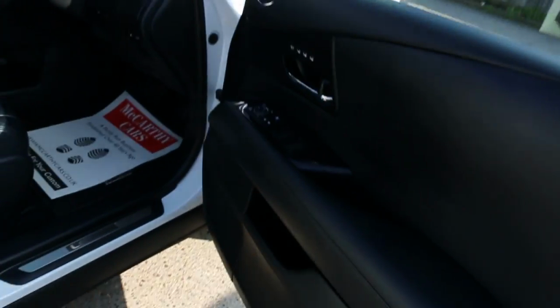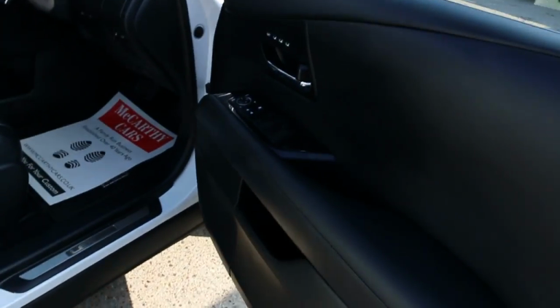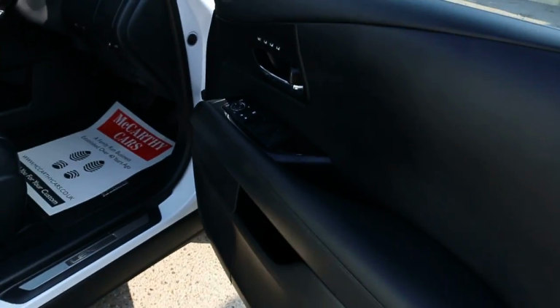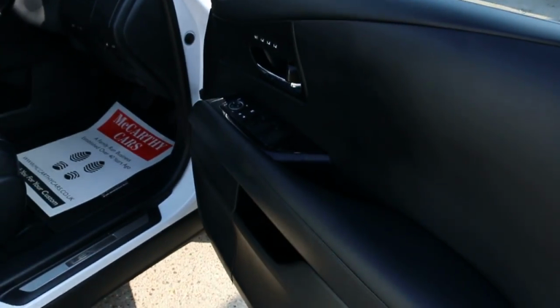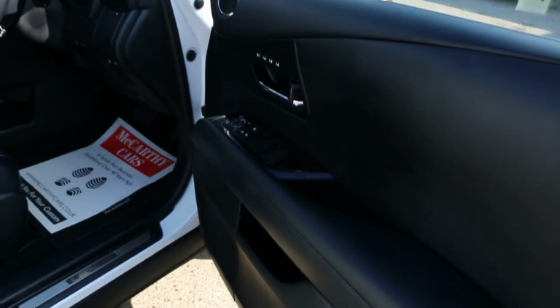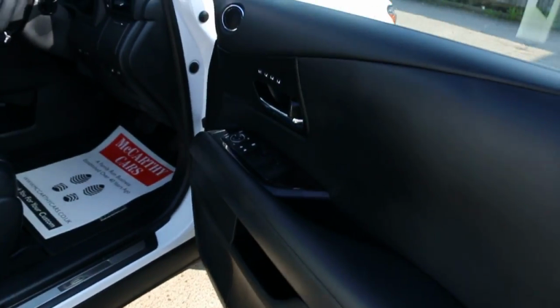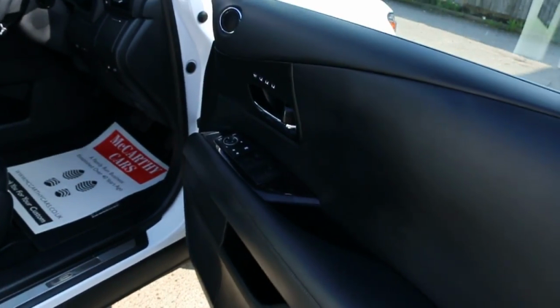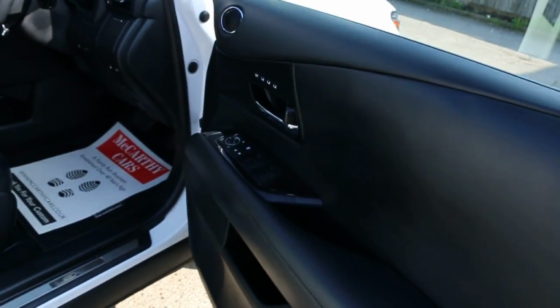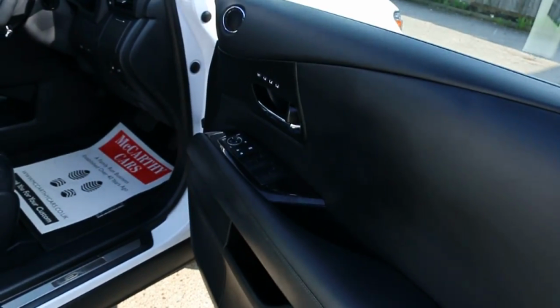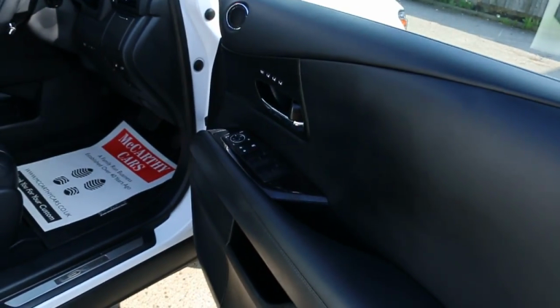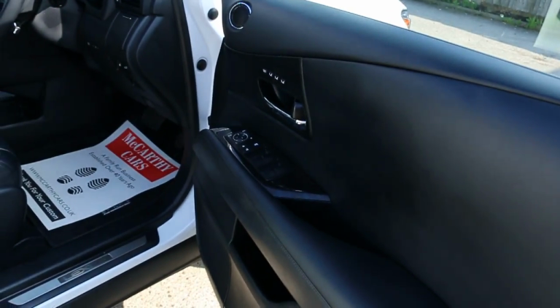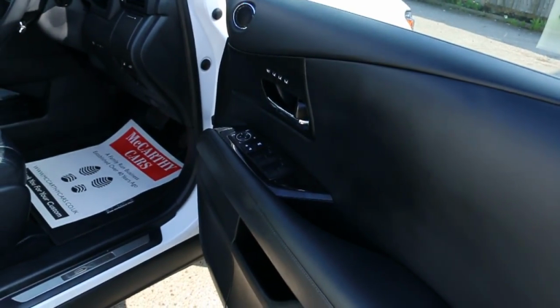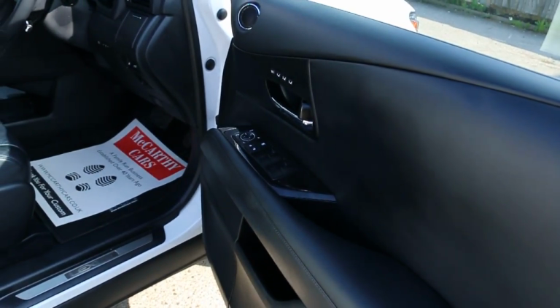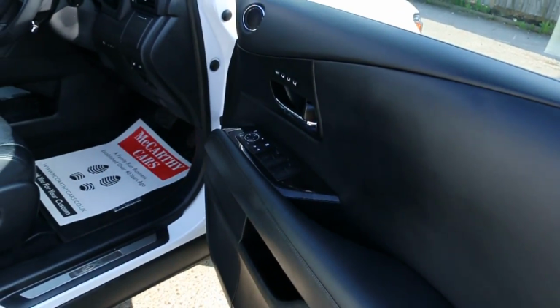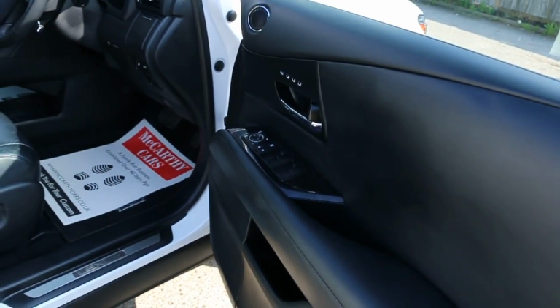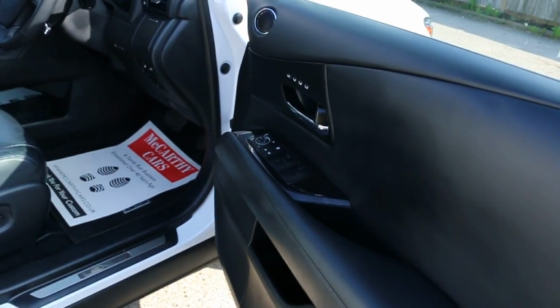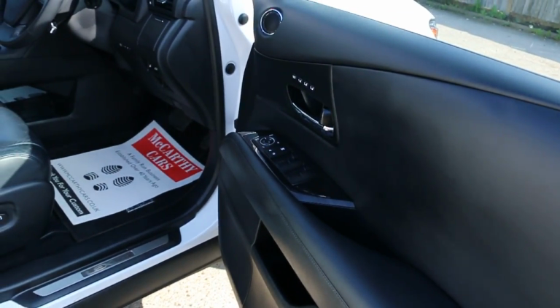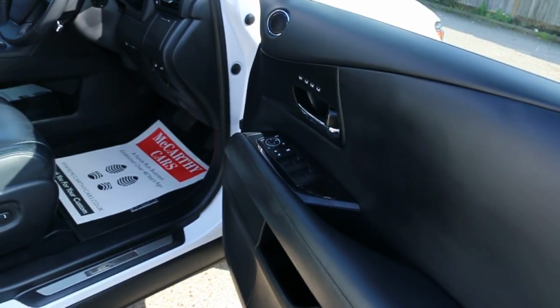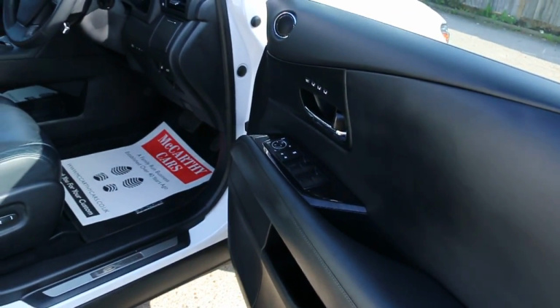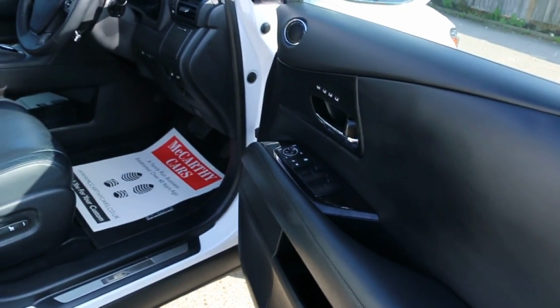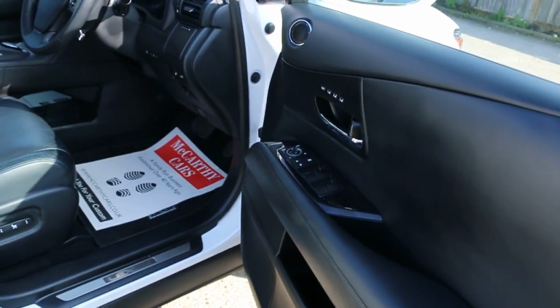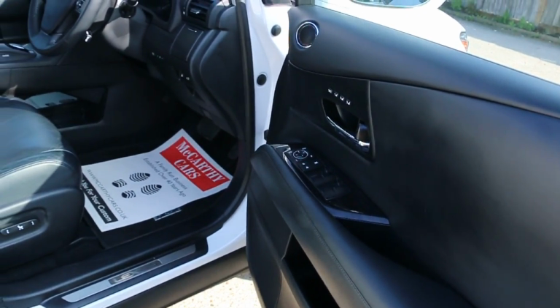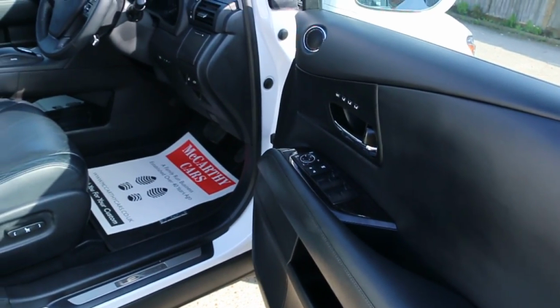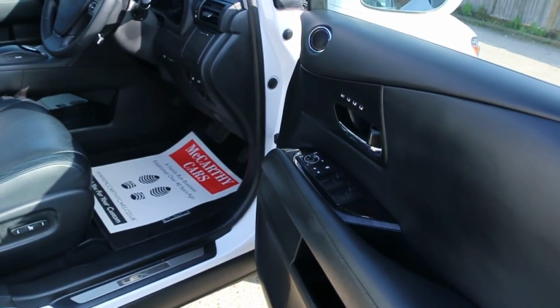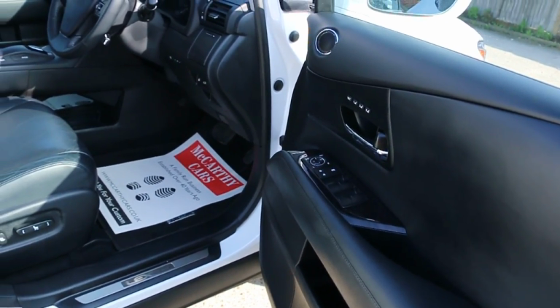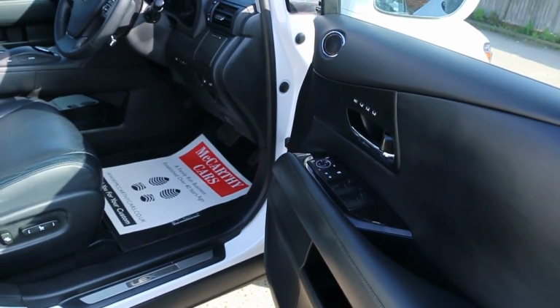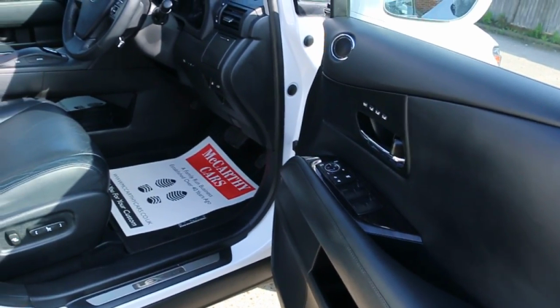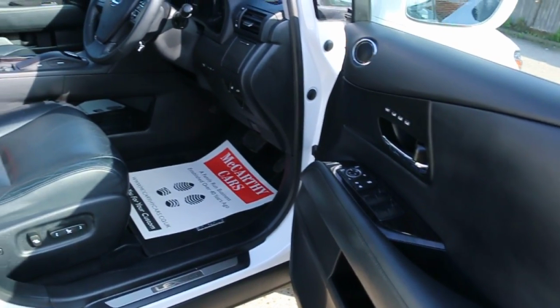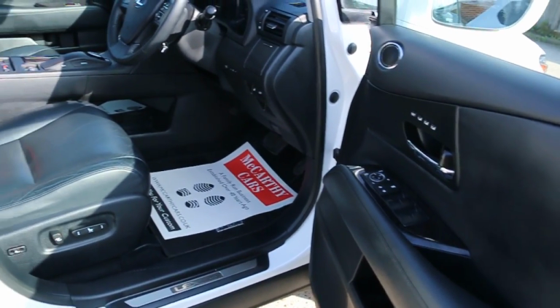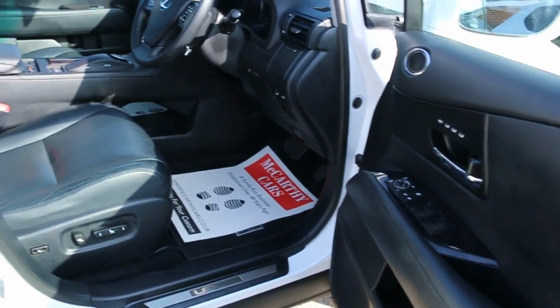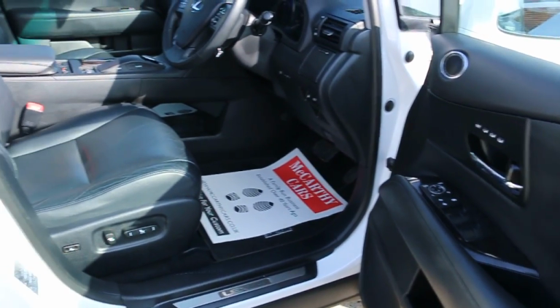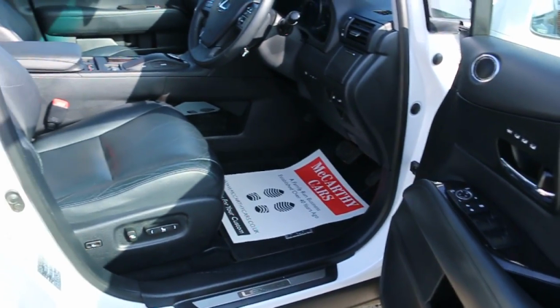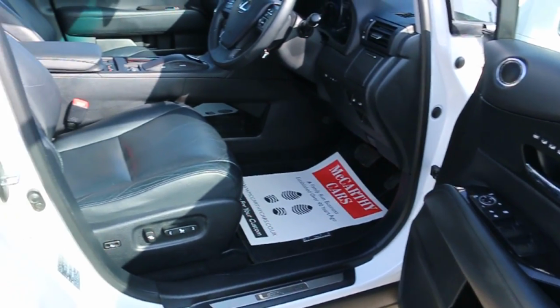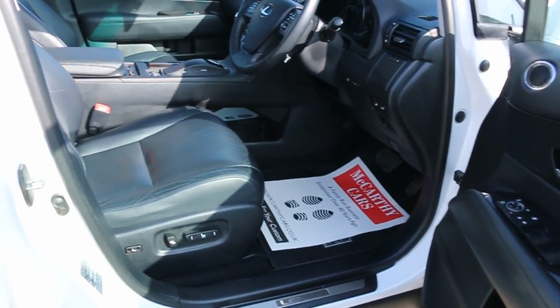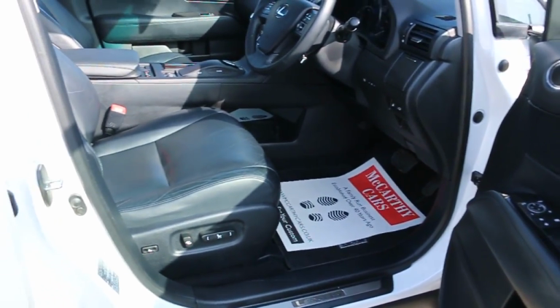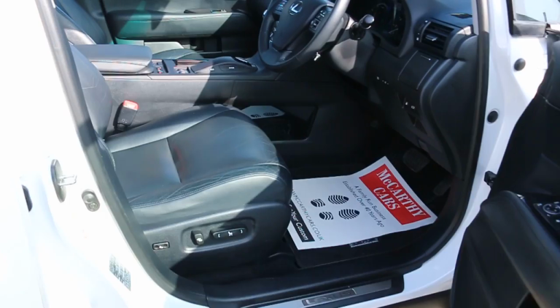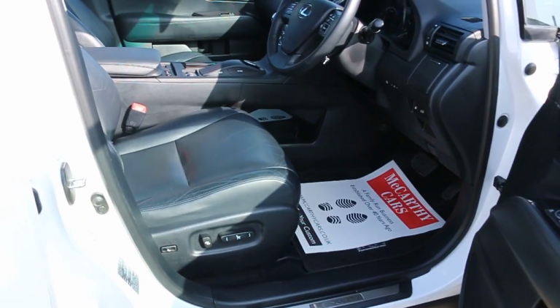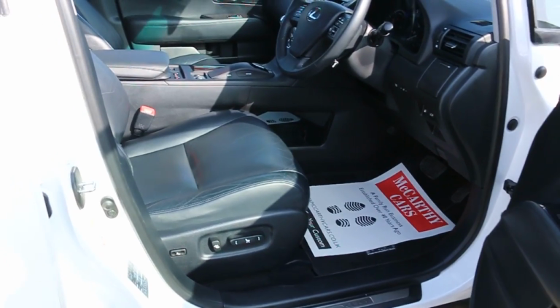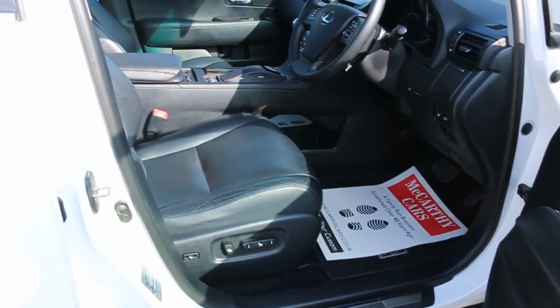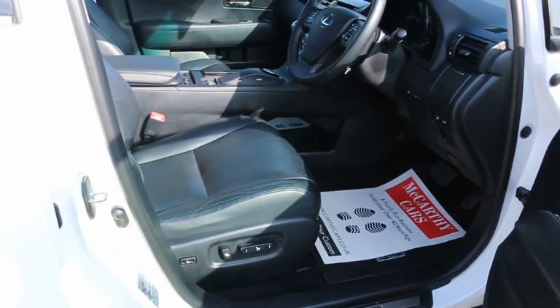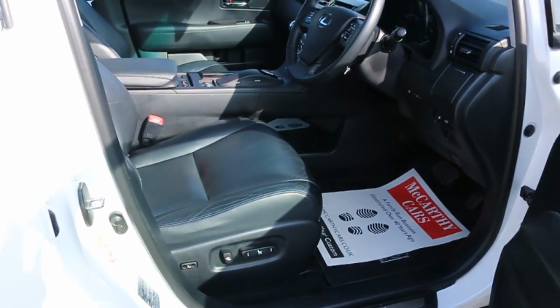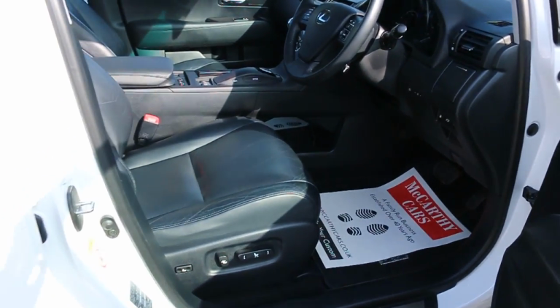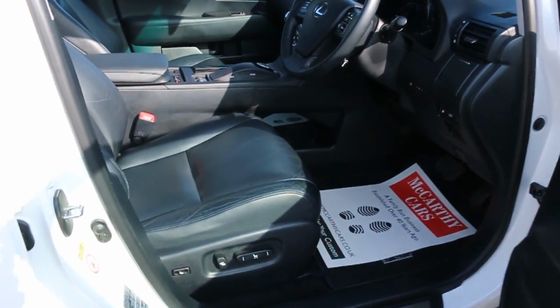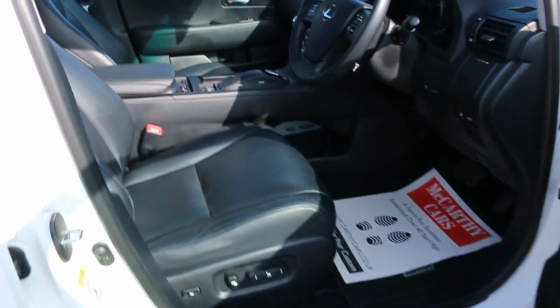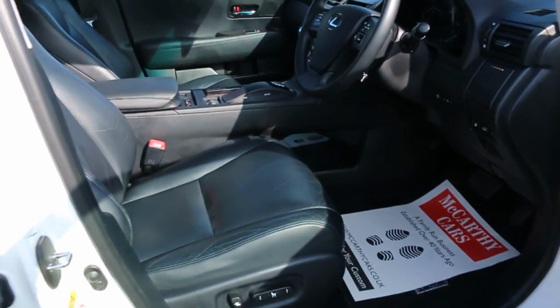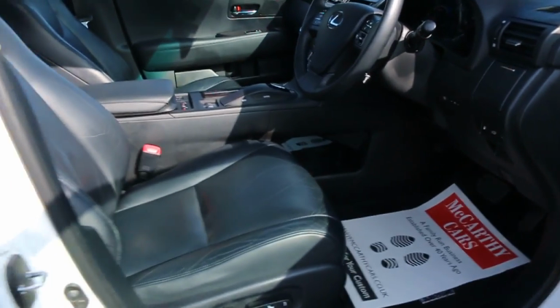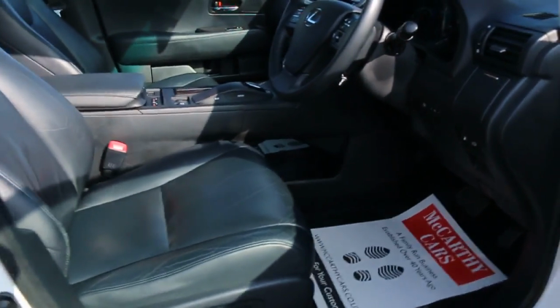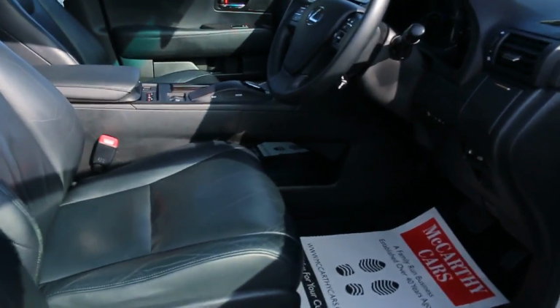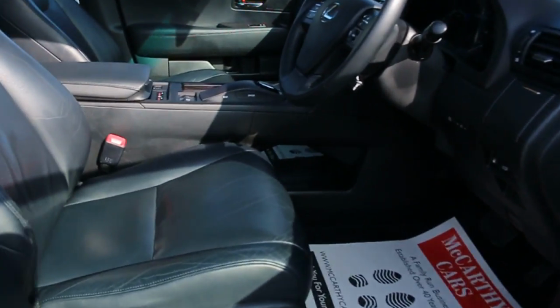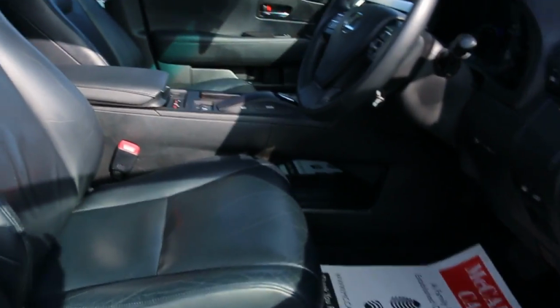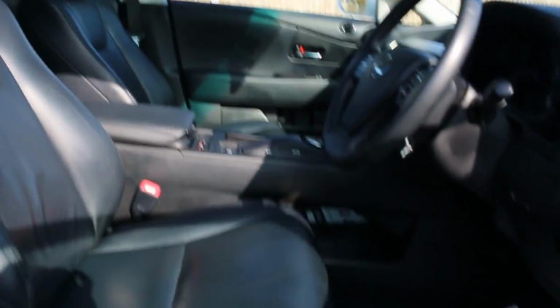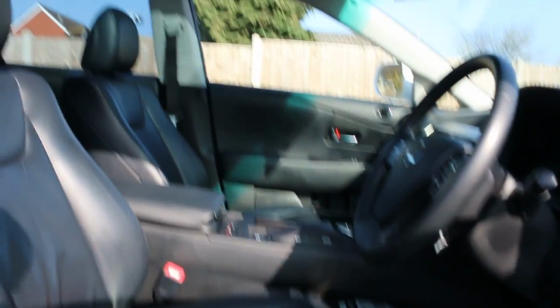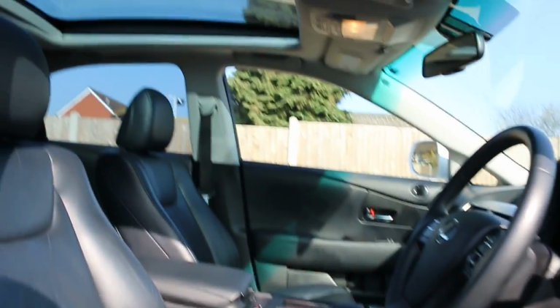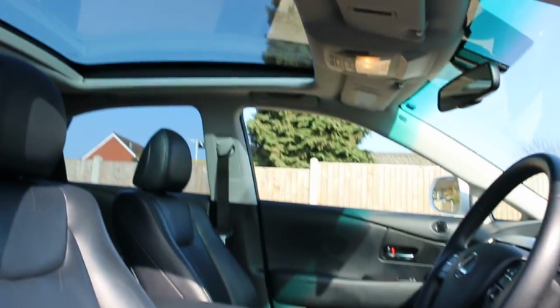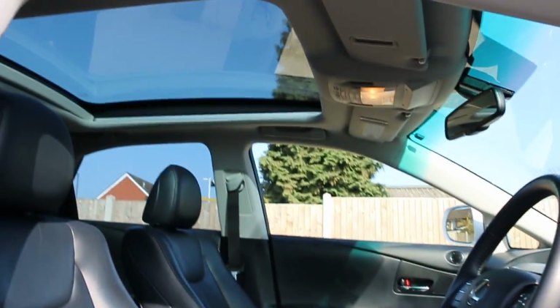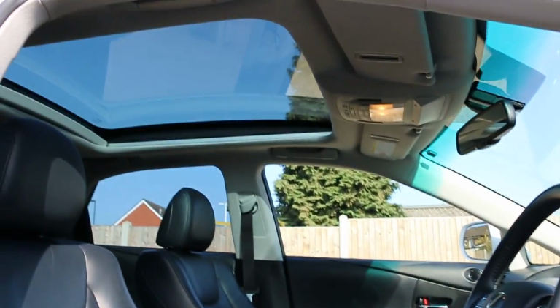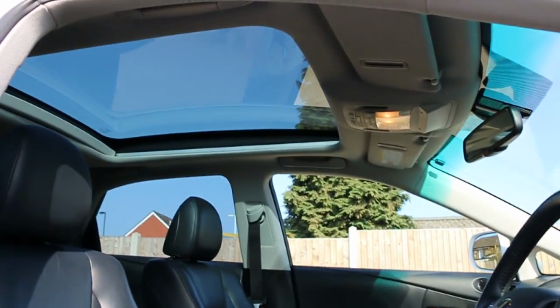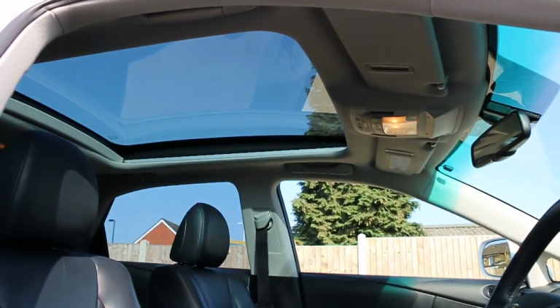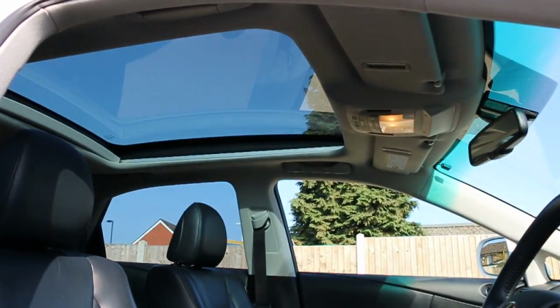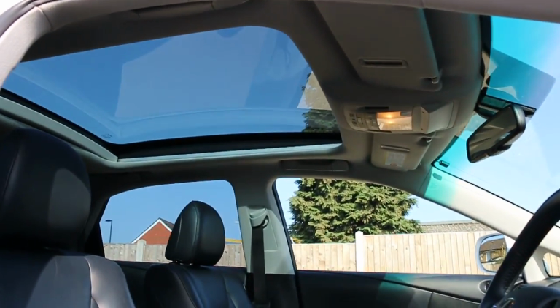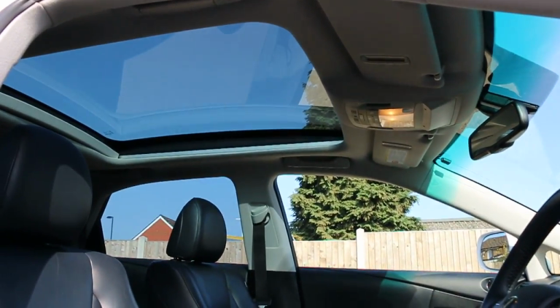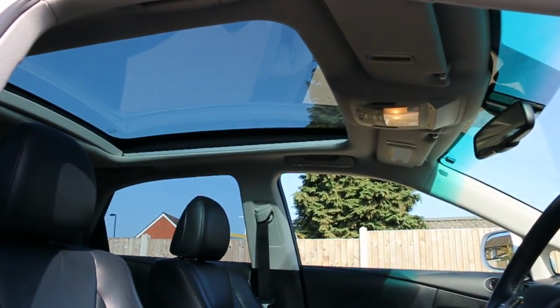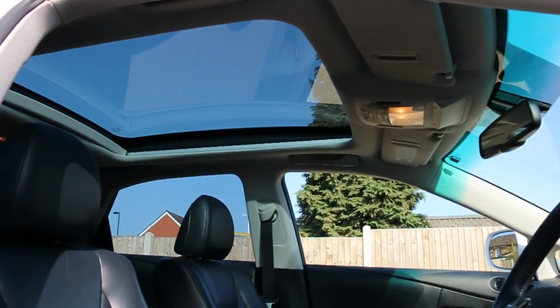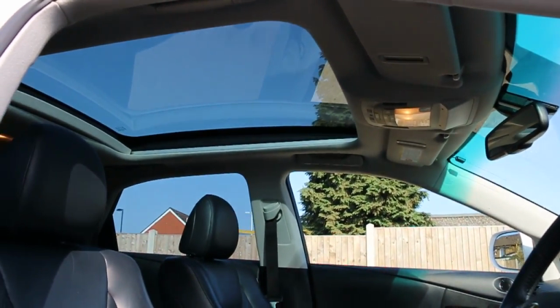Four electric windows, electric unfolding mirrors, full electric seats, and panoramic glass roof.